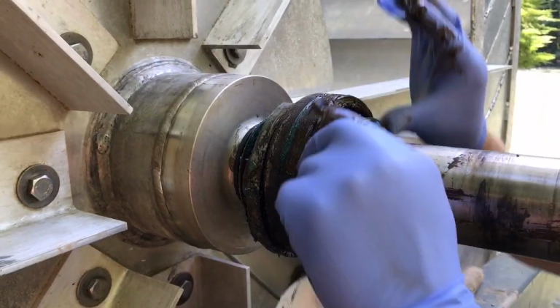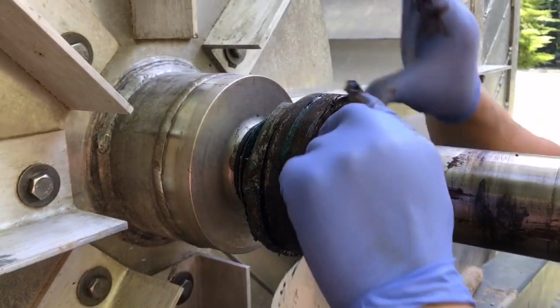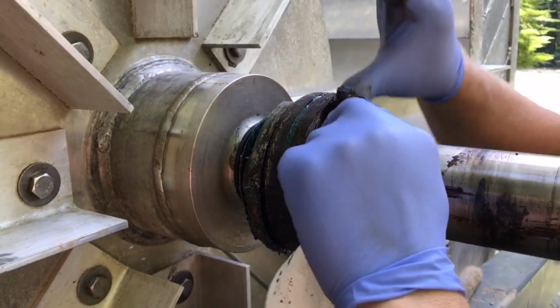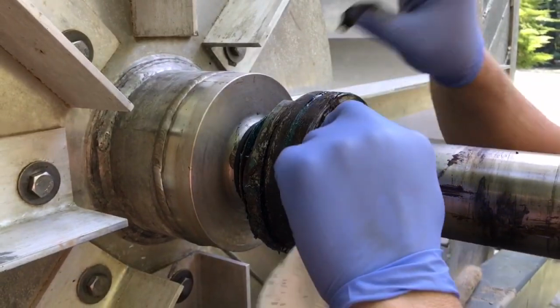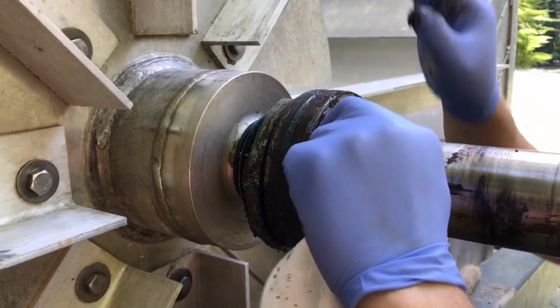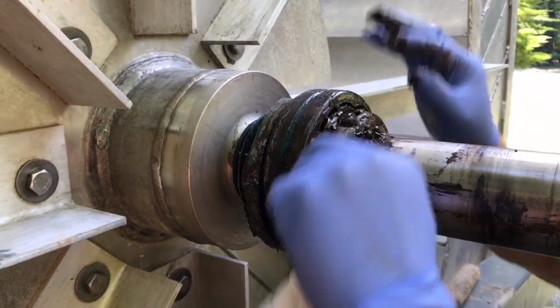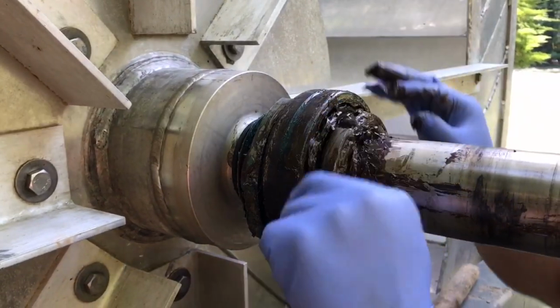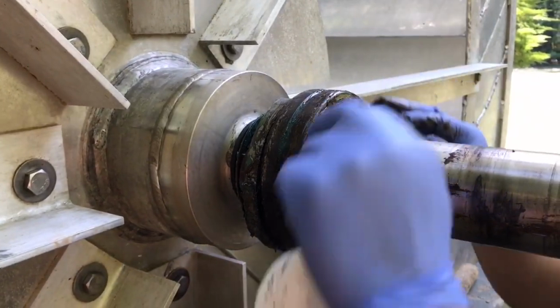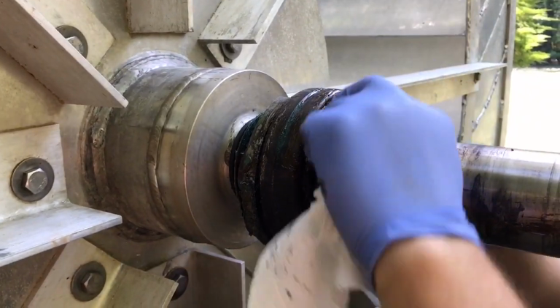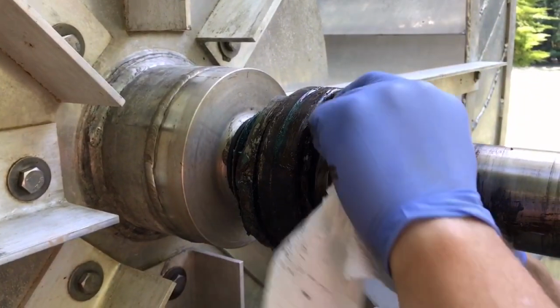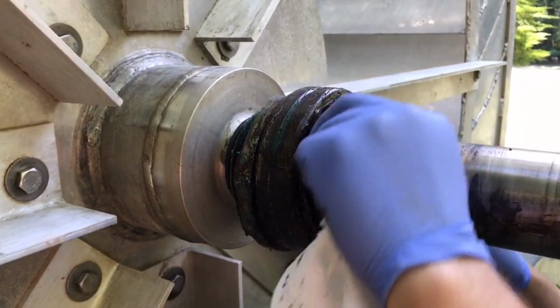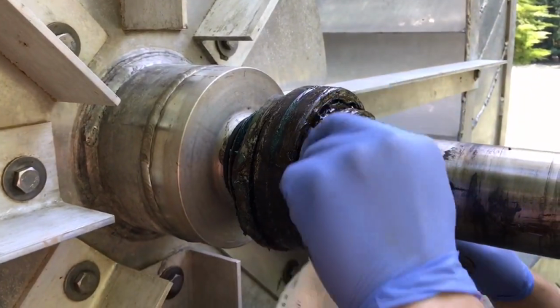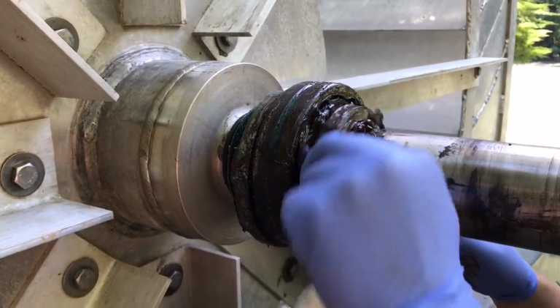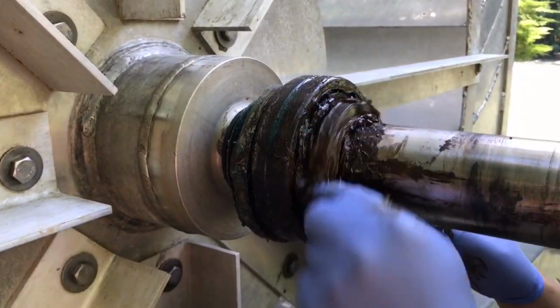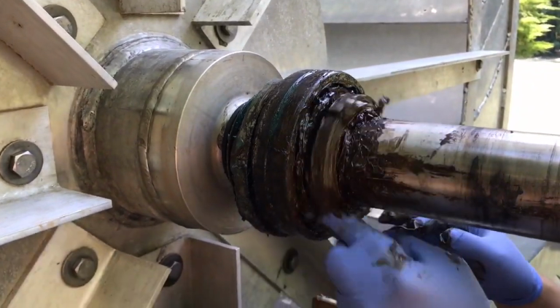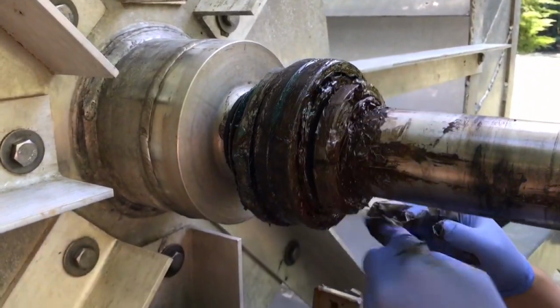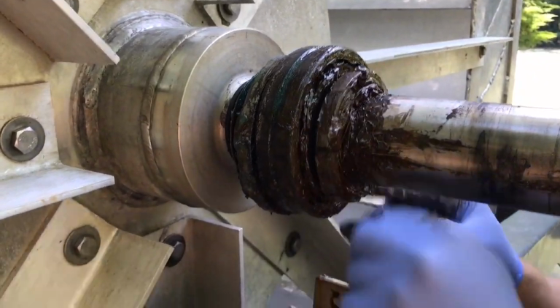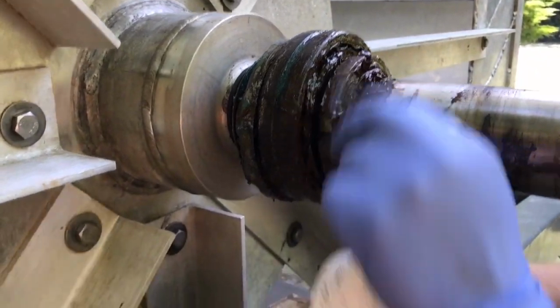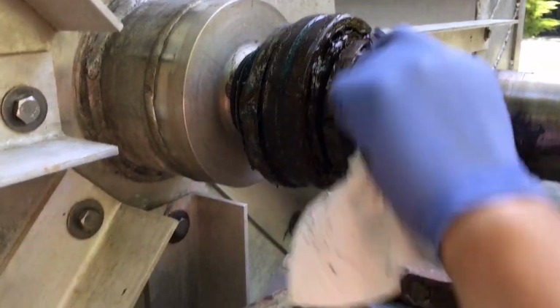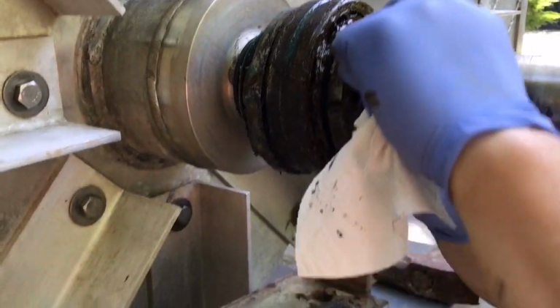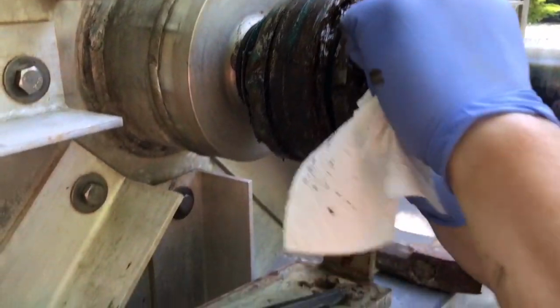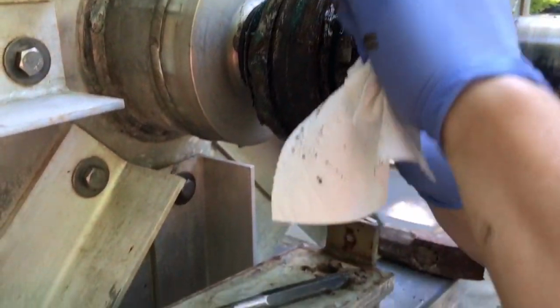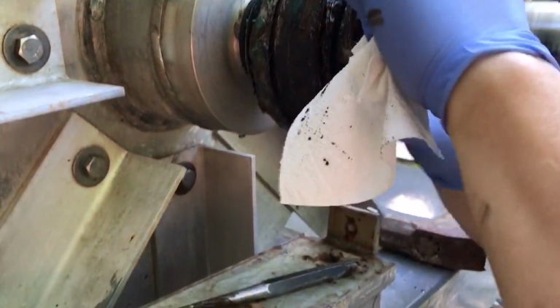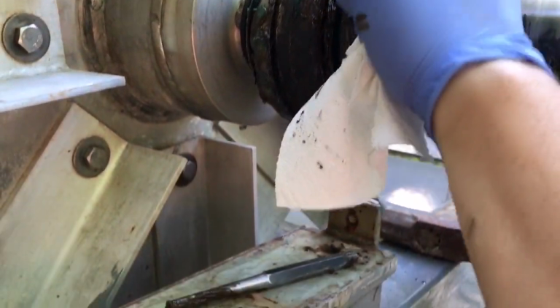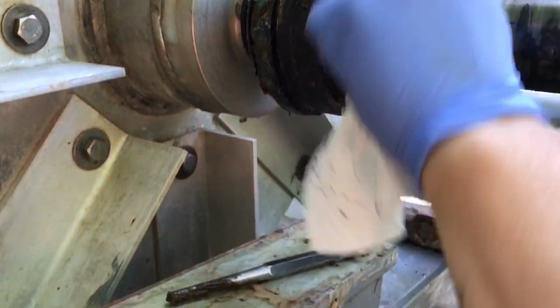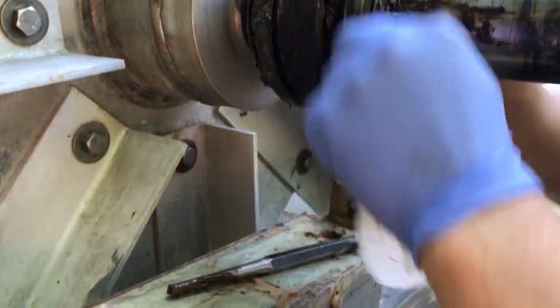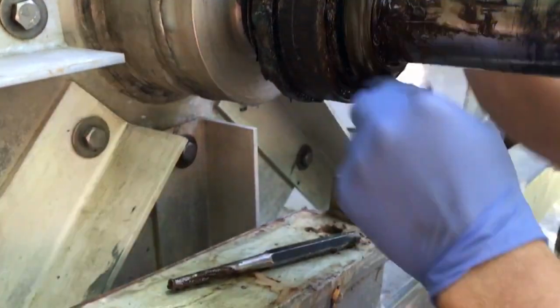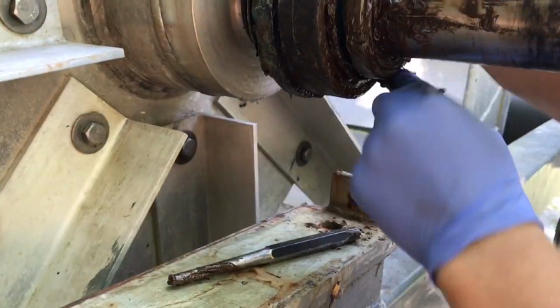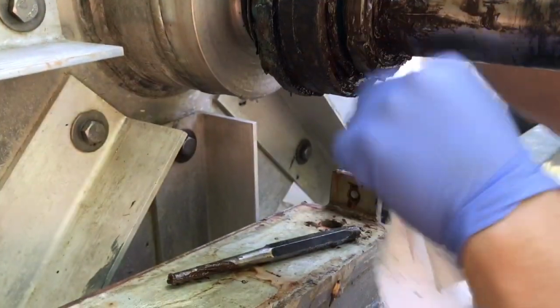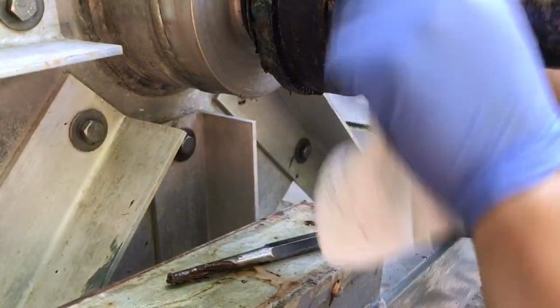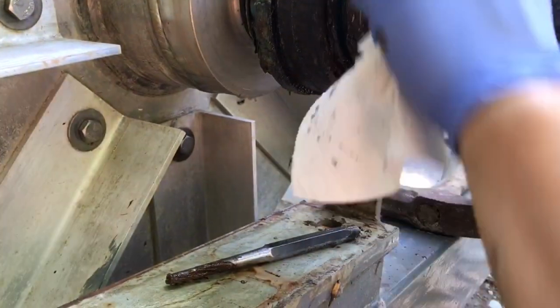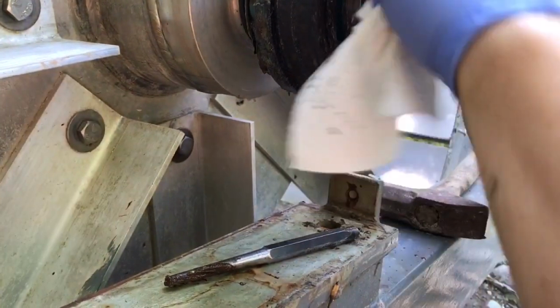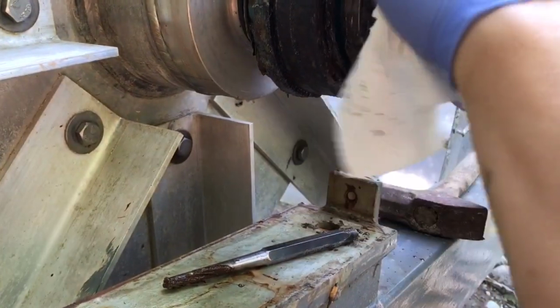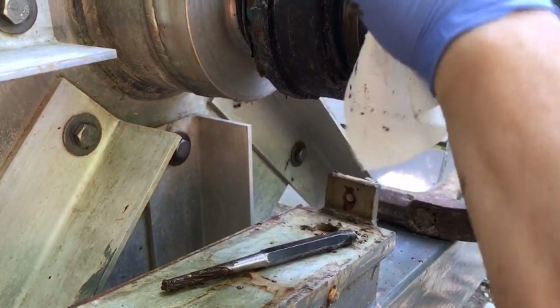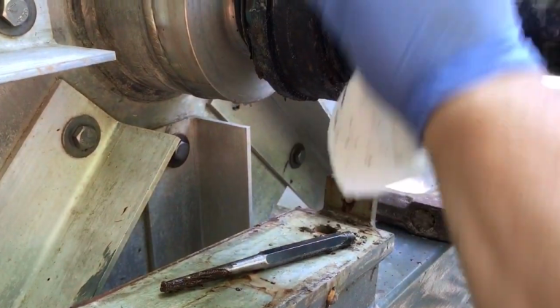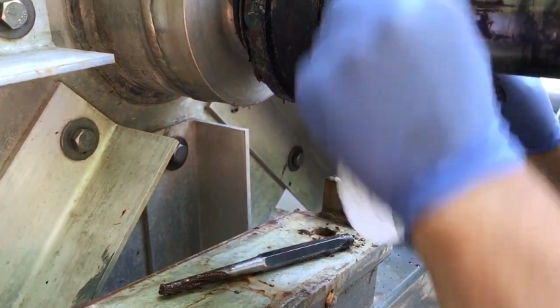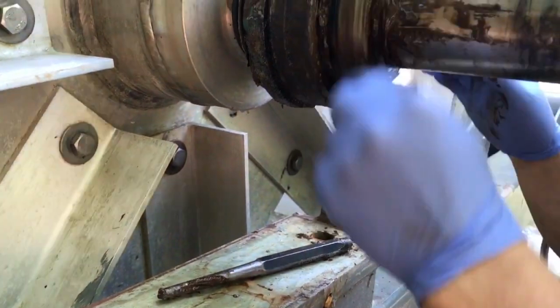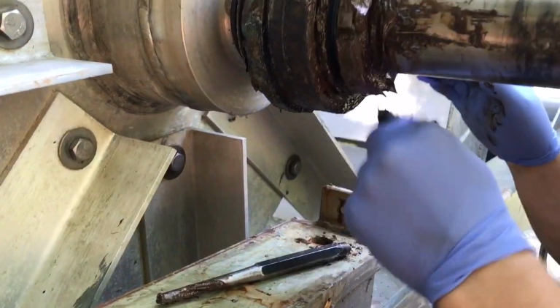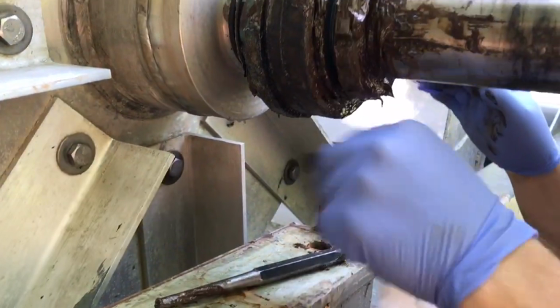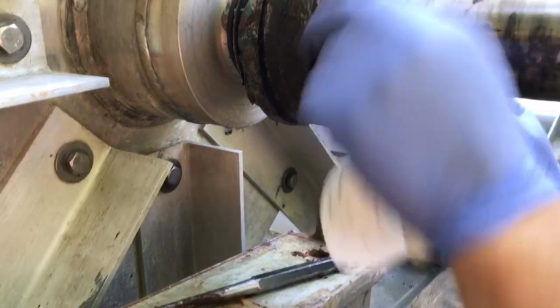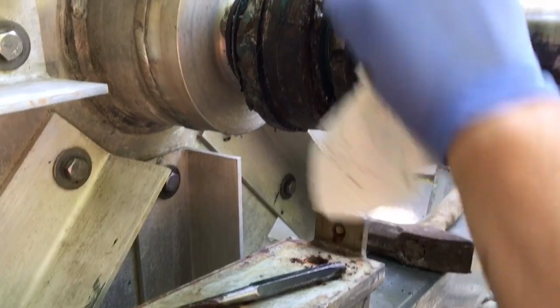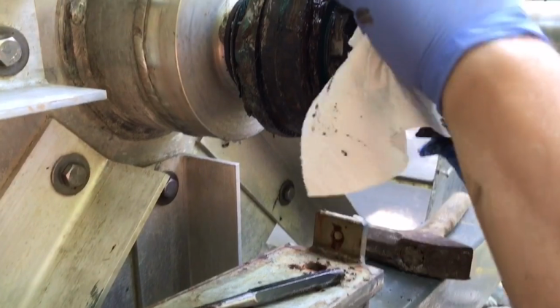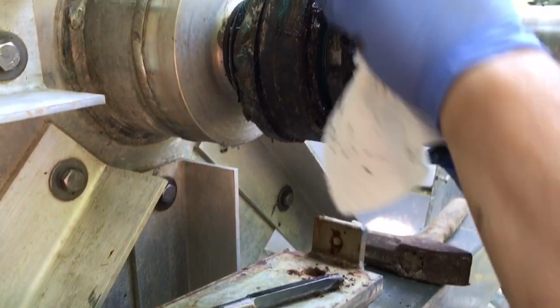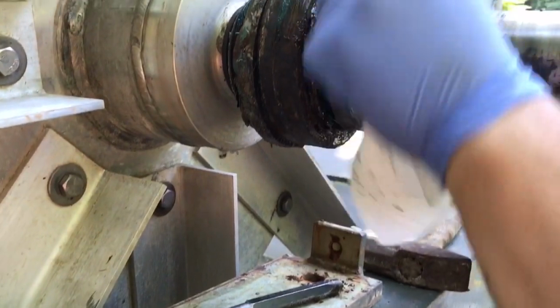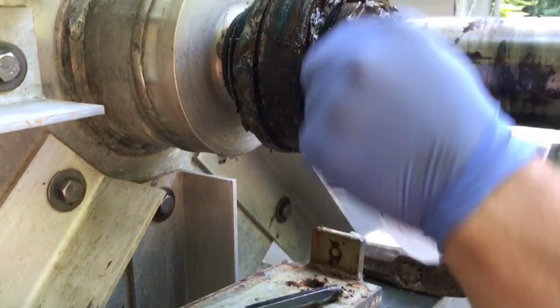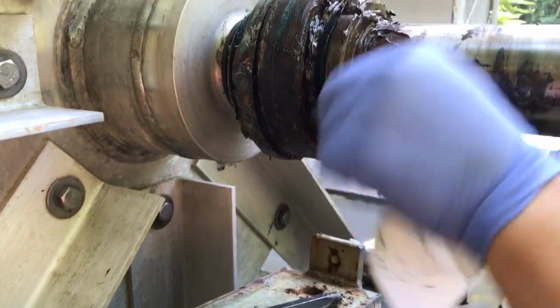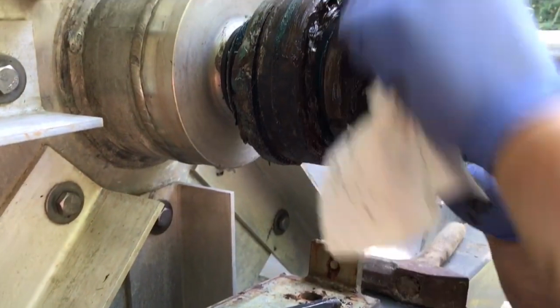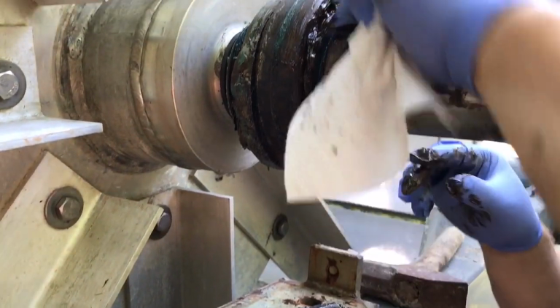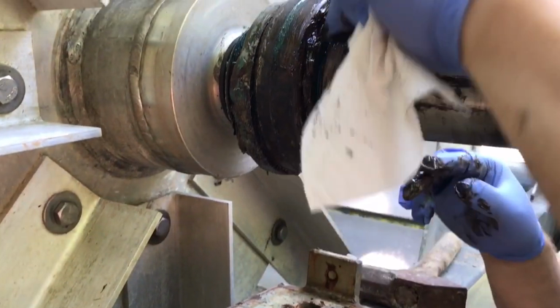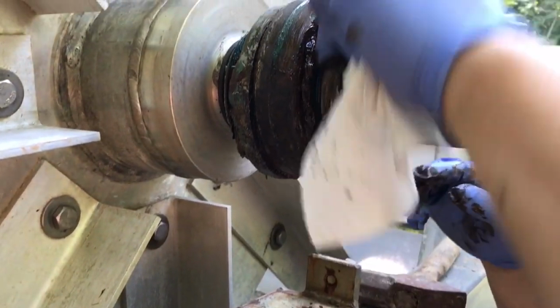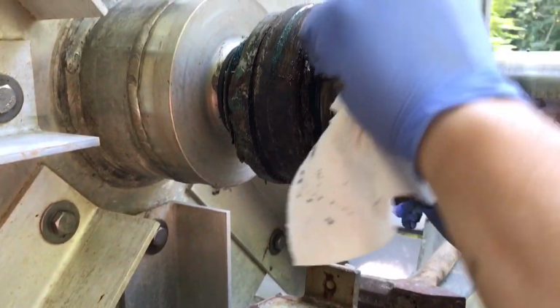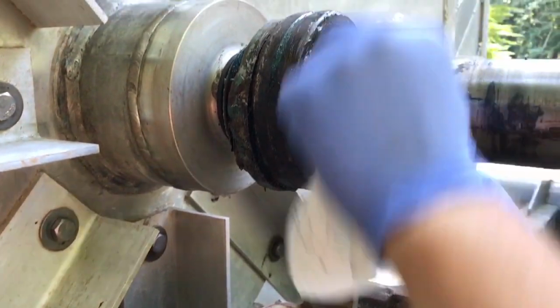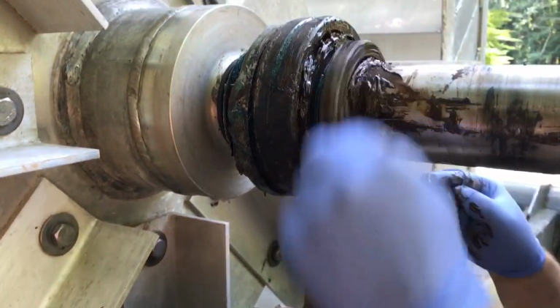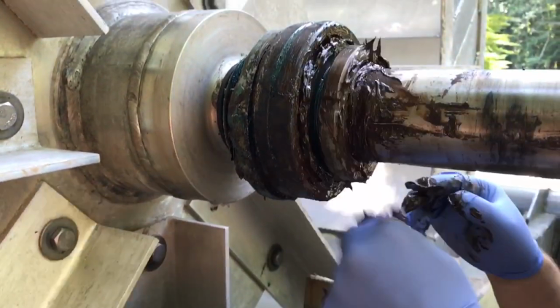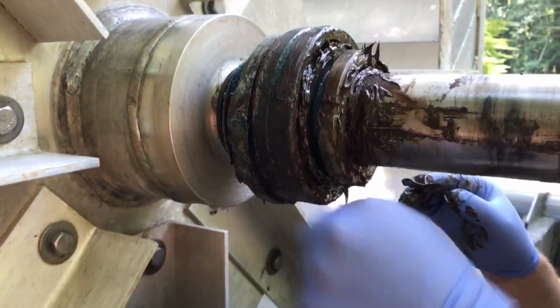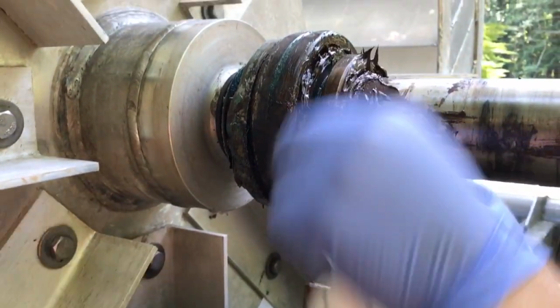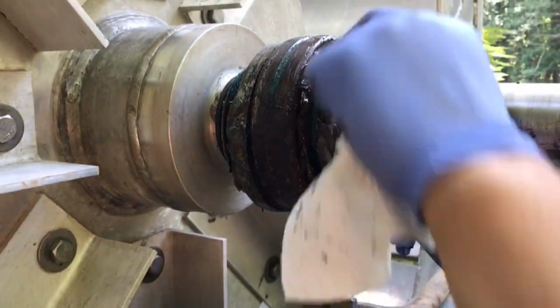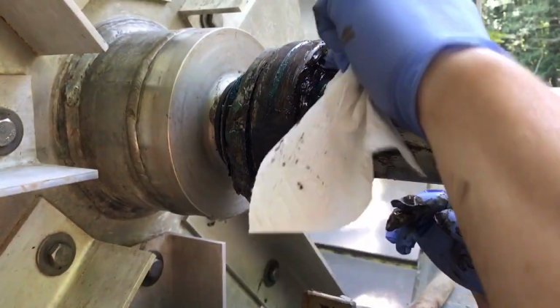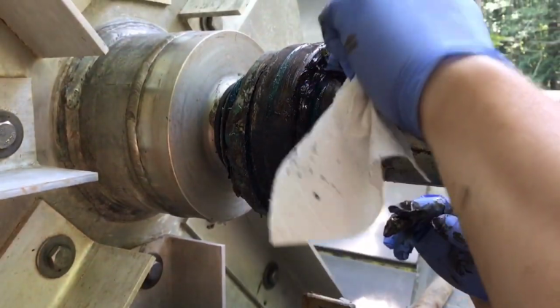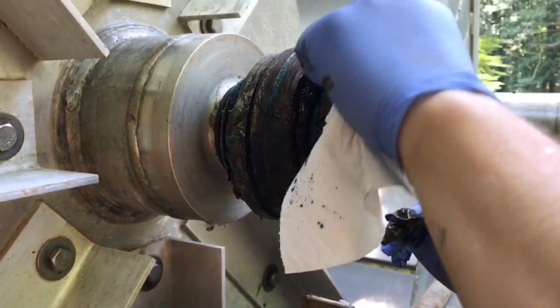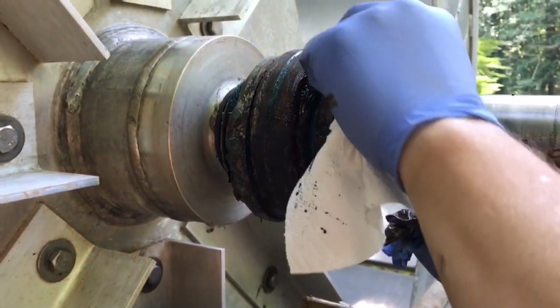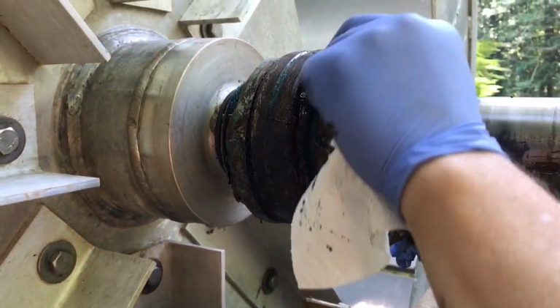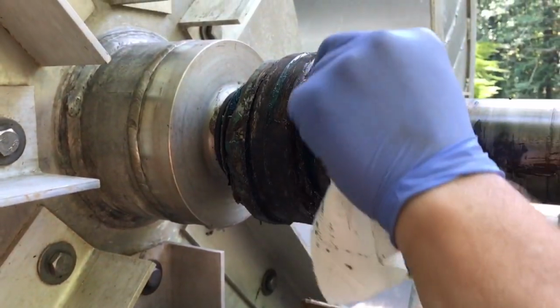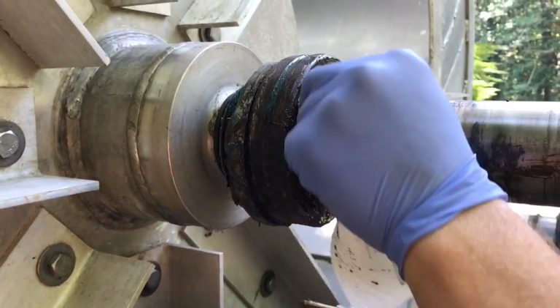You can see the water dripping out. Water and bearings don't mix.